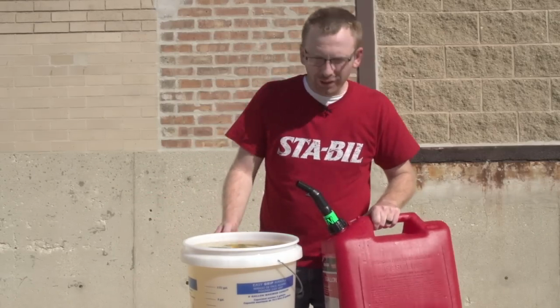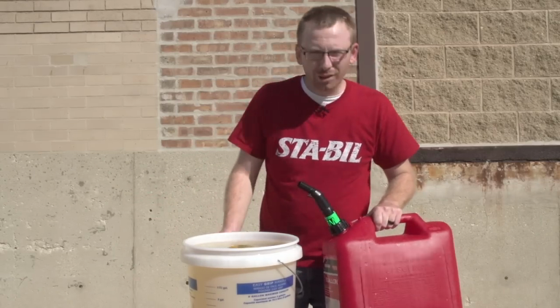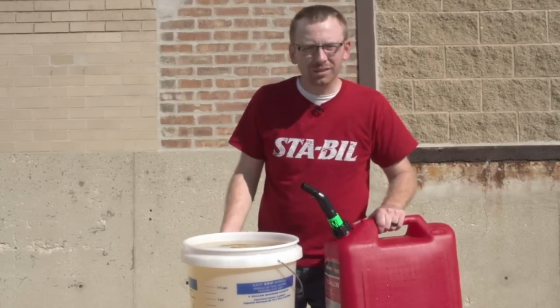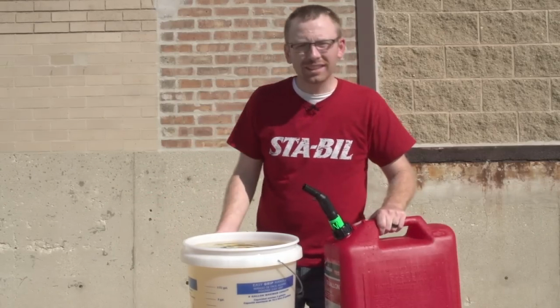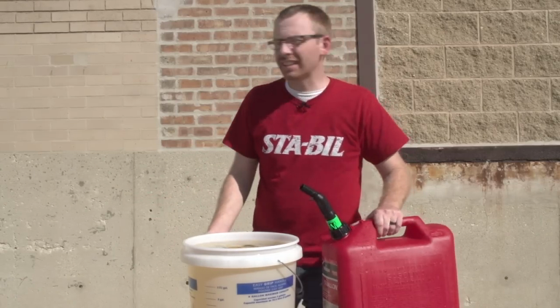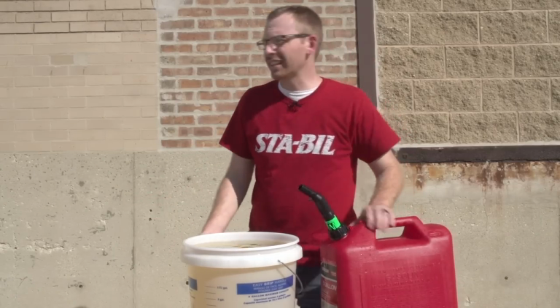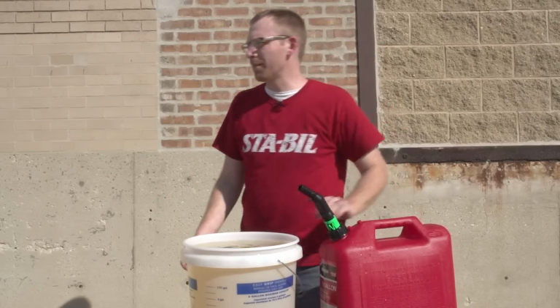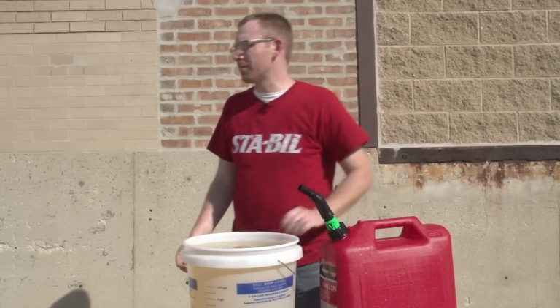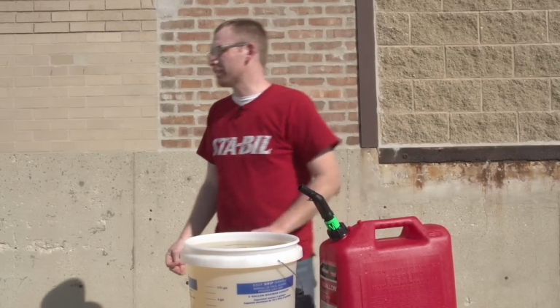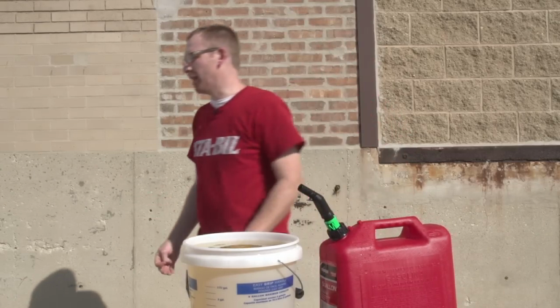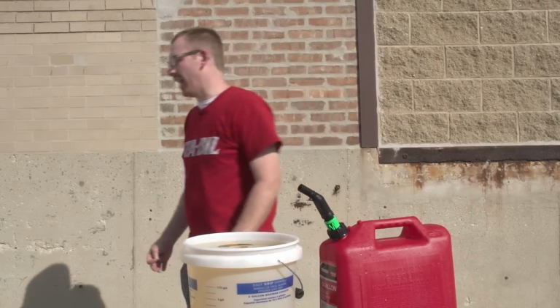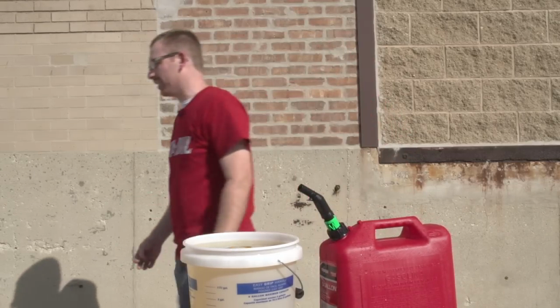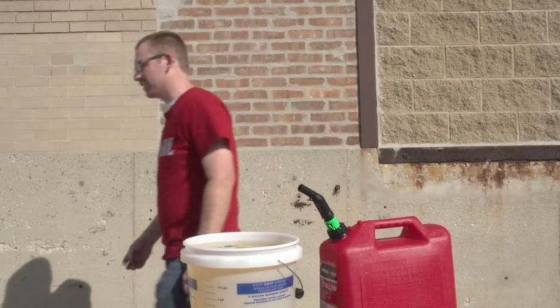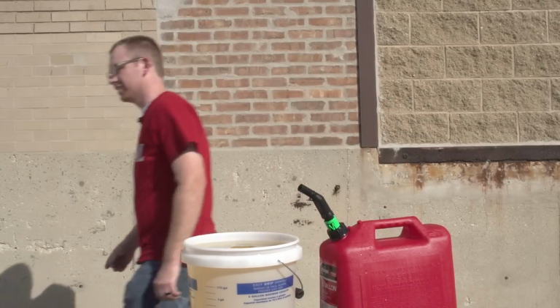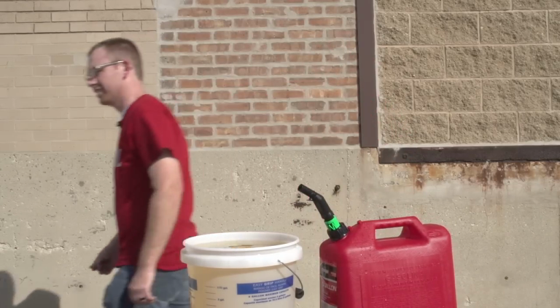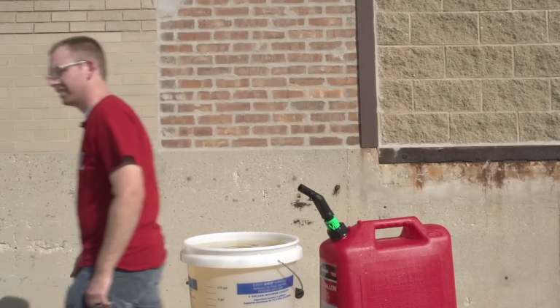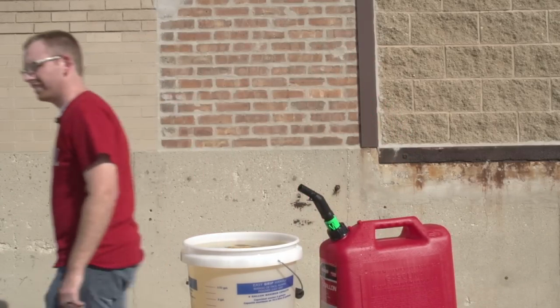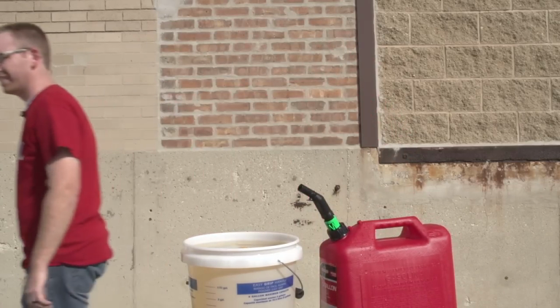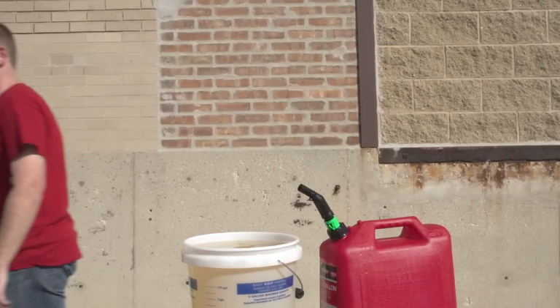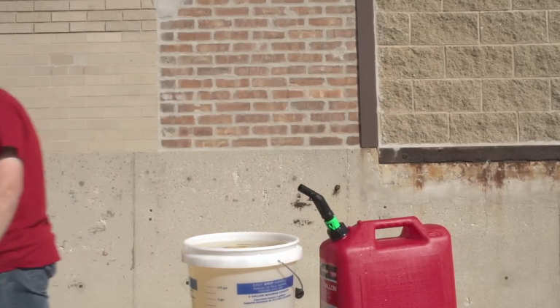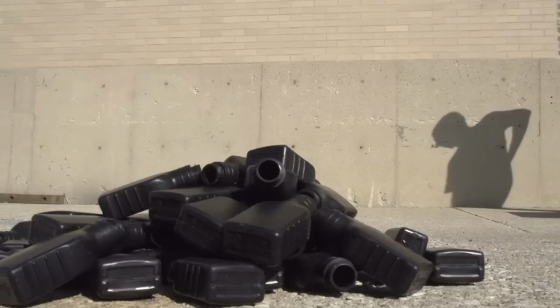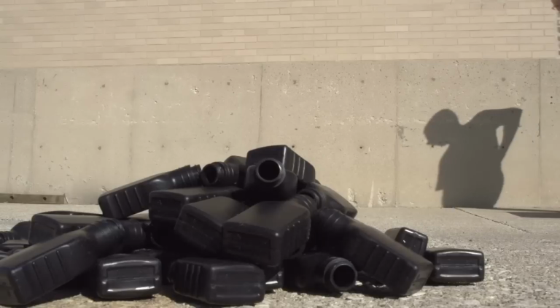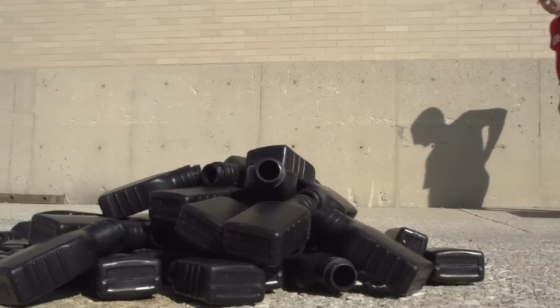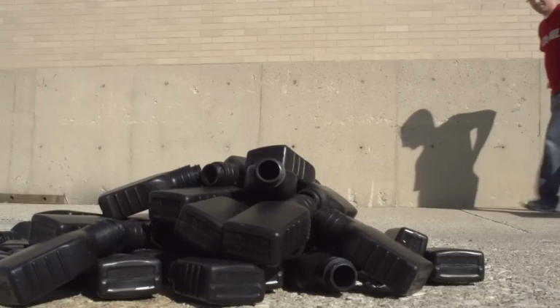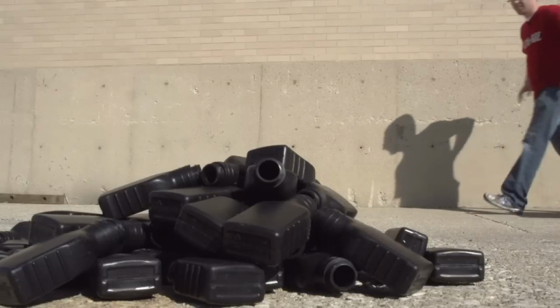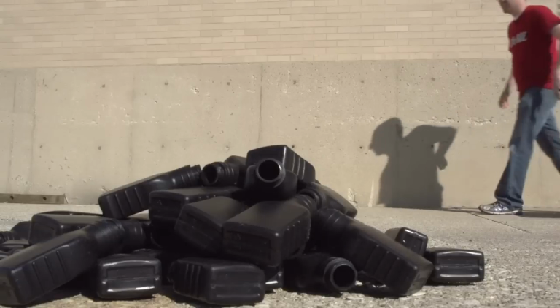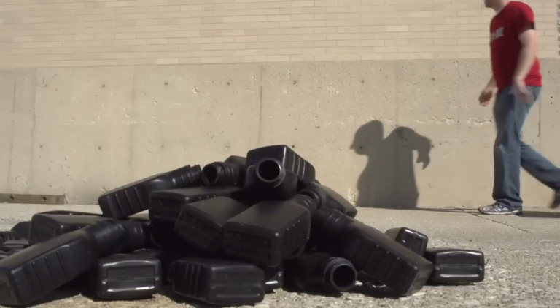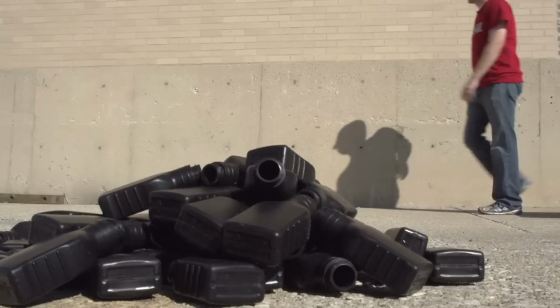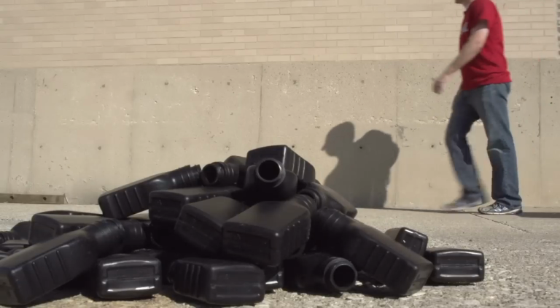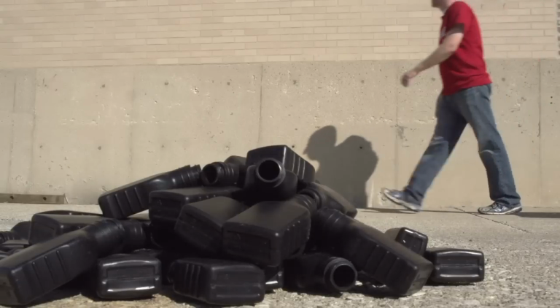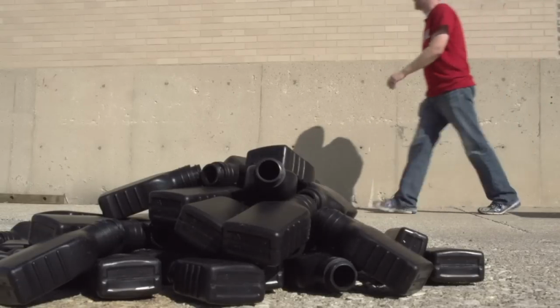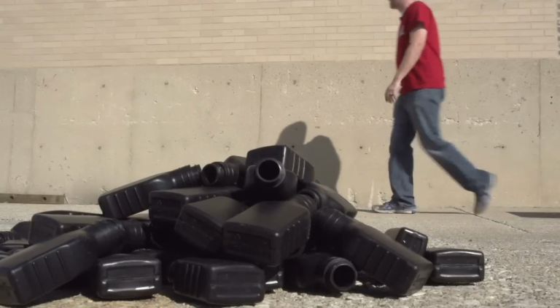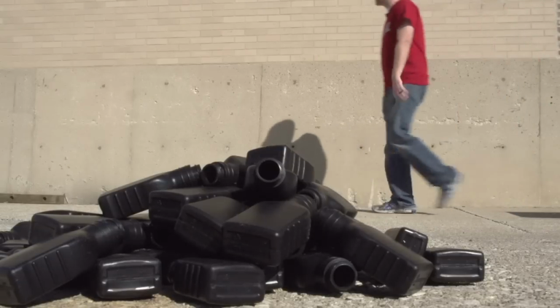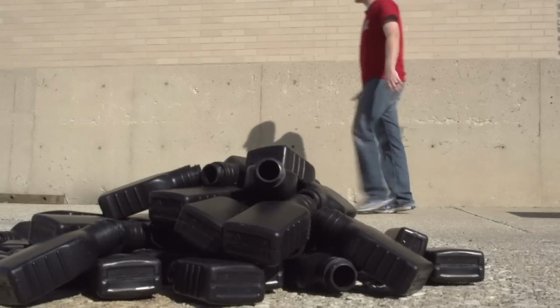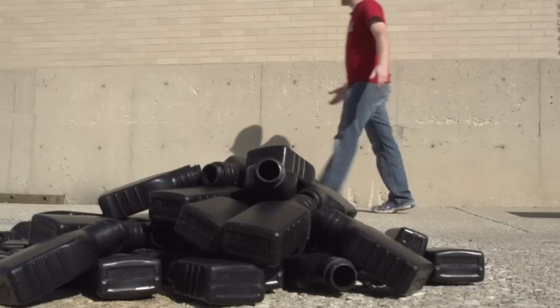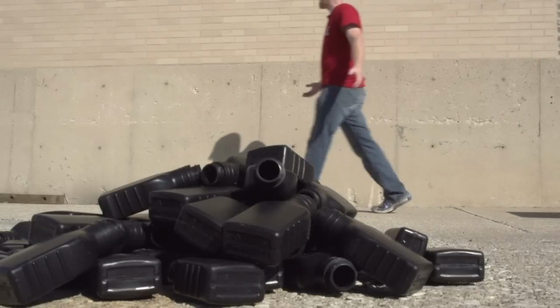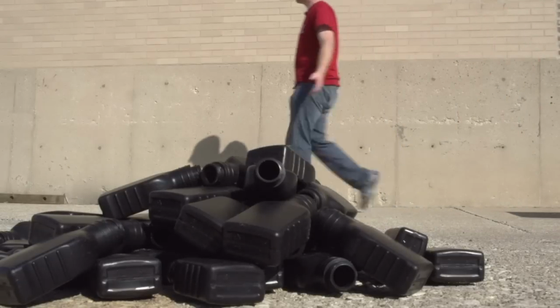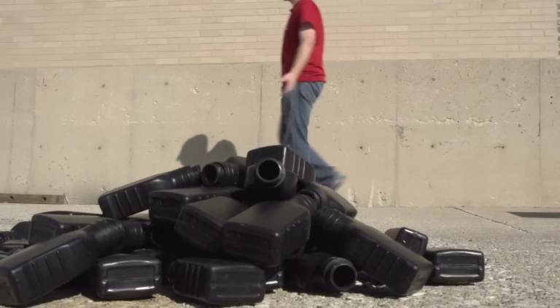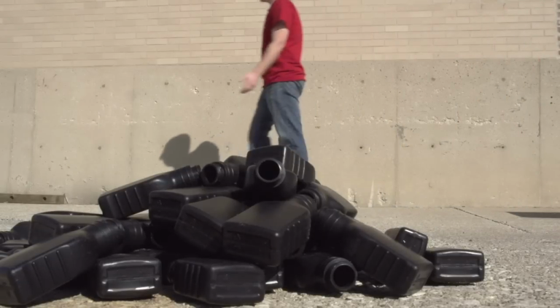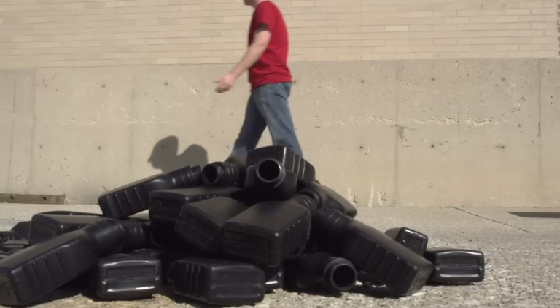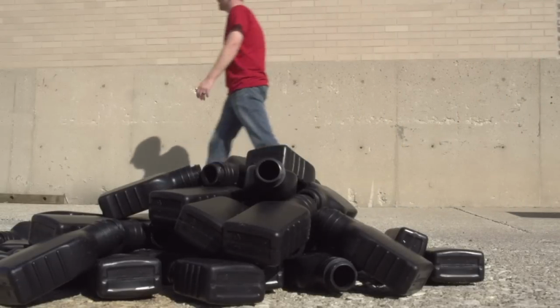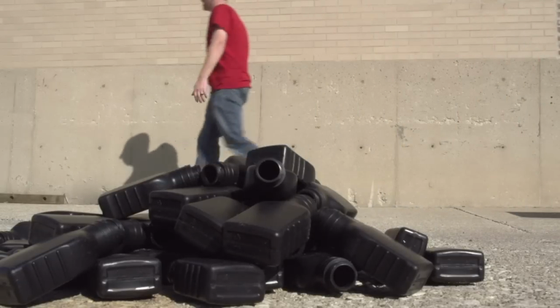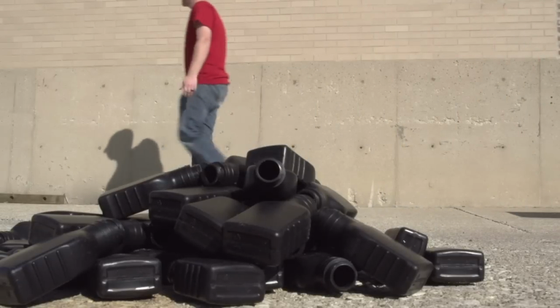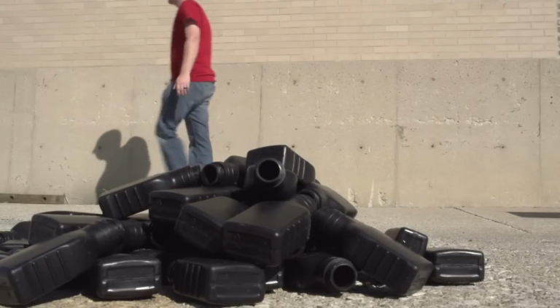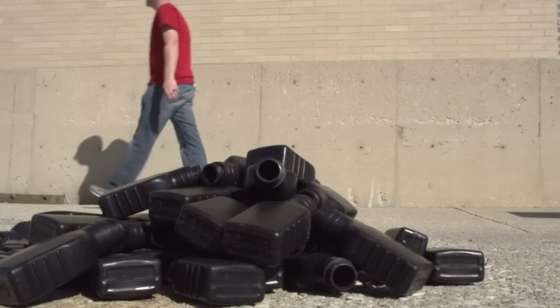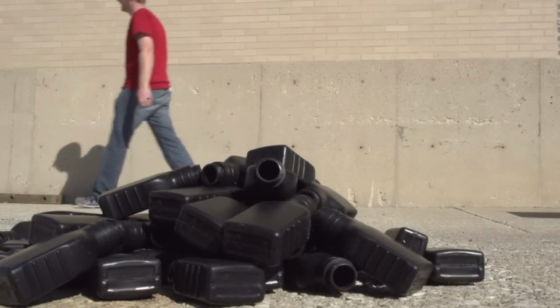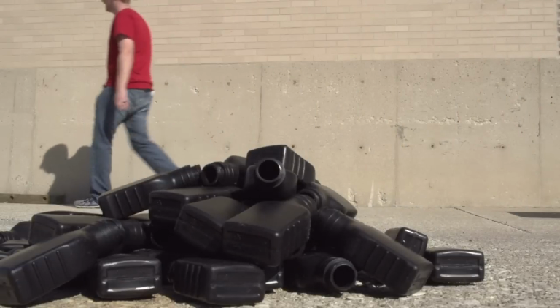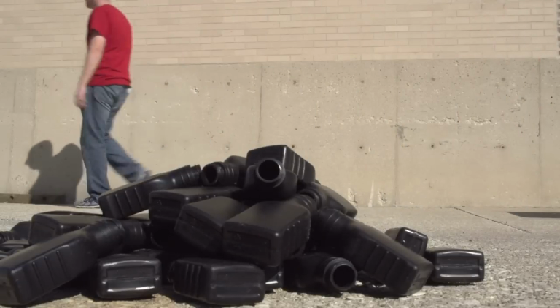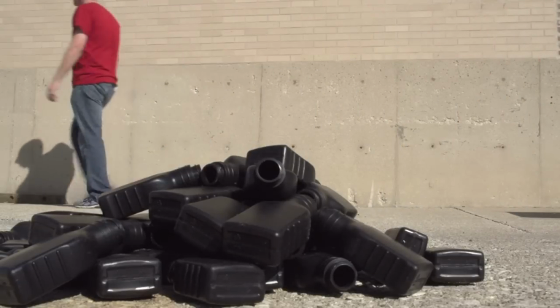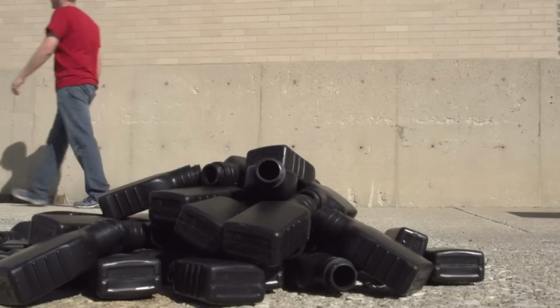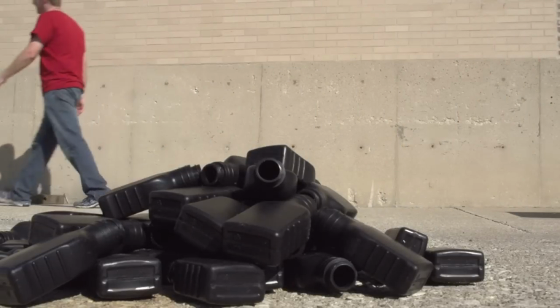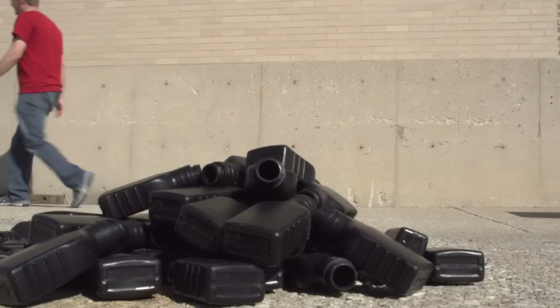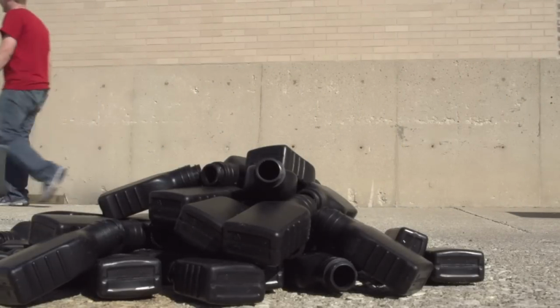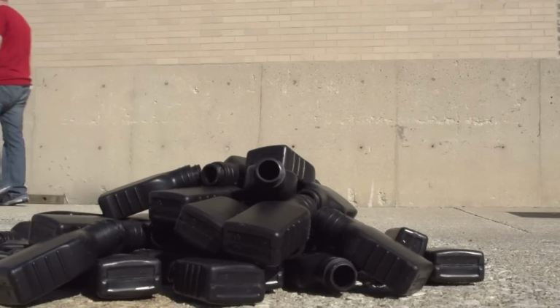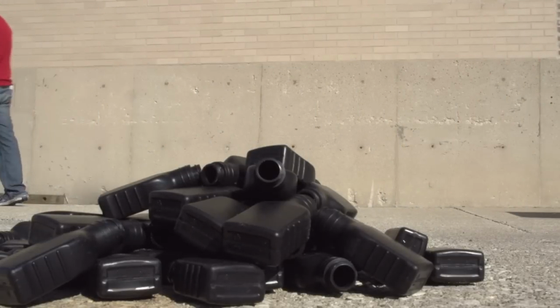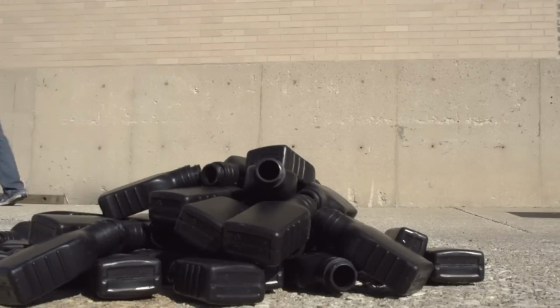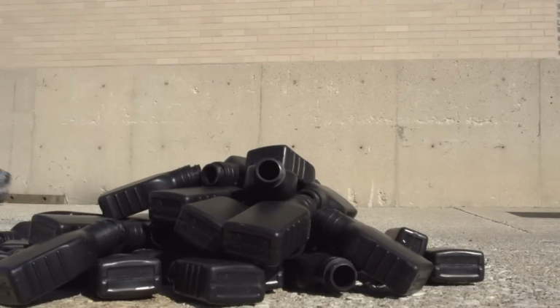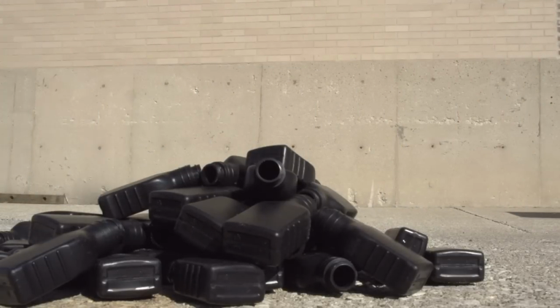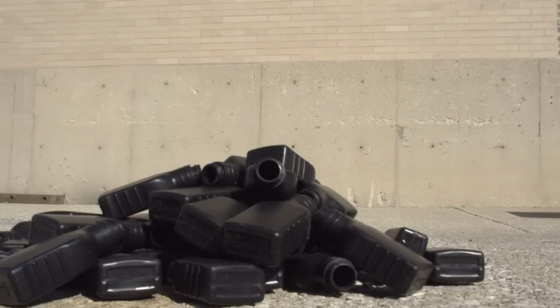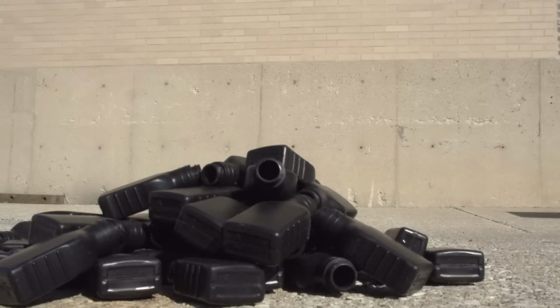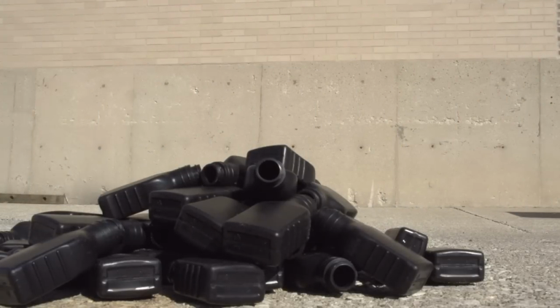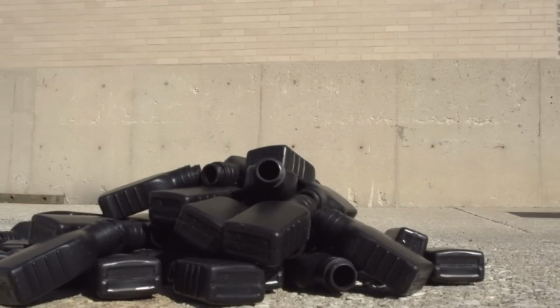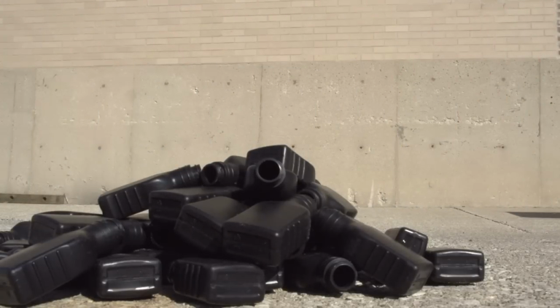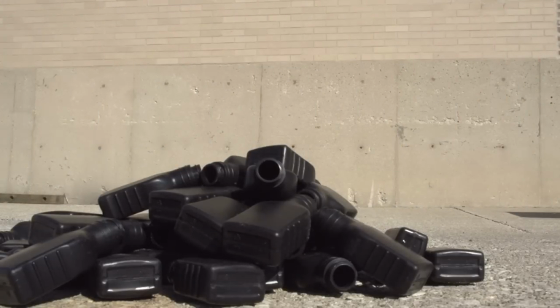Who's going to clean up this mess? Is it happy hour yet? Someone go get me a Coke.